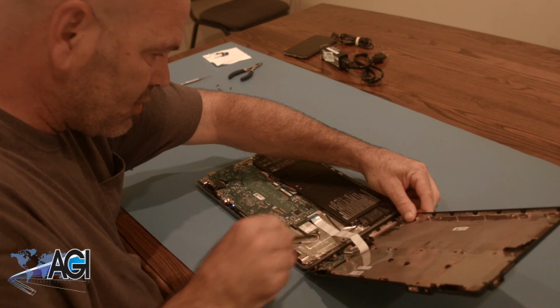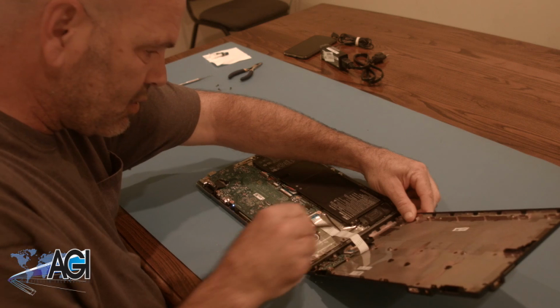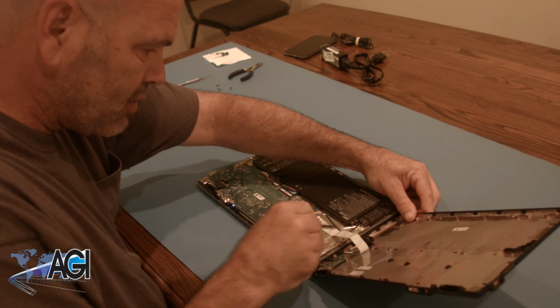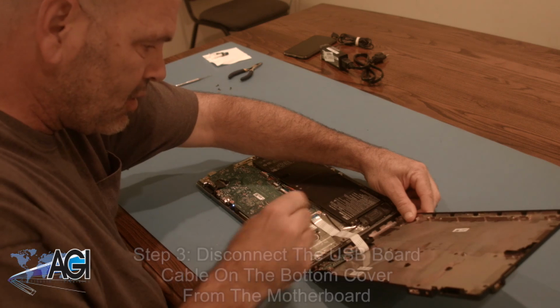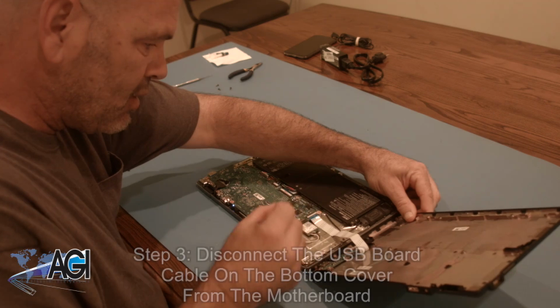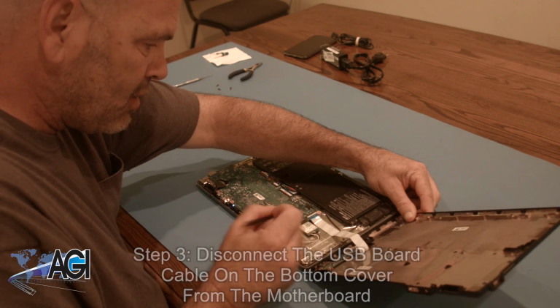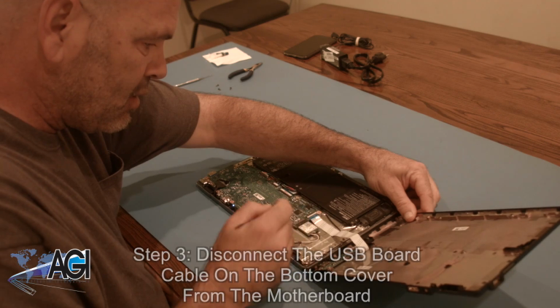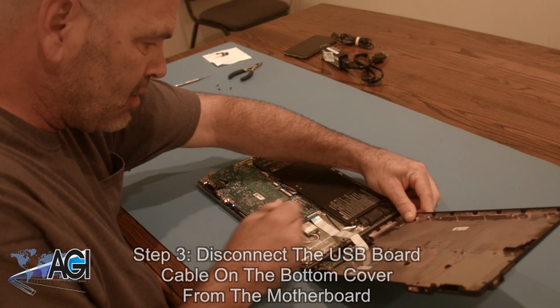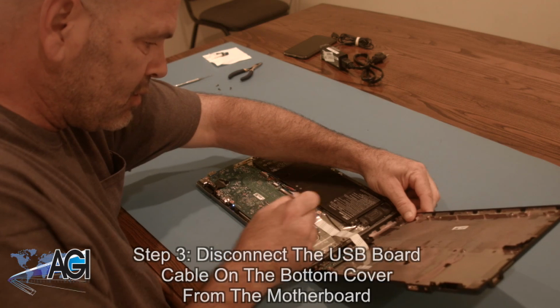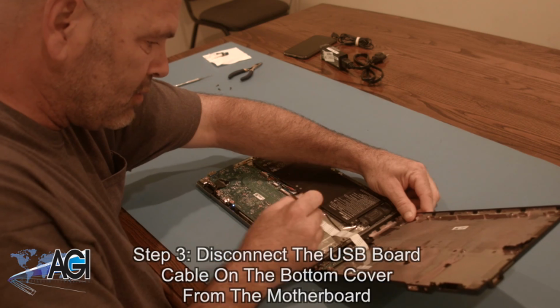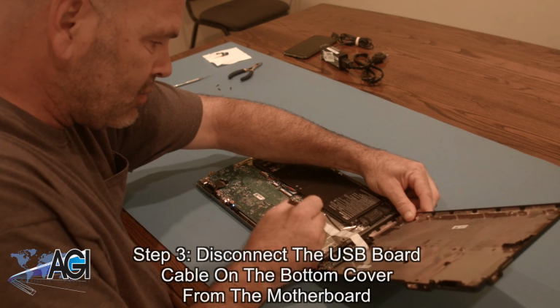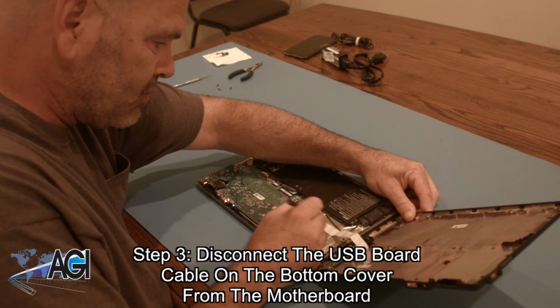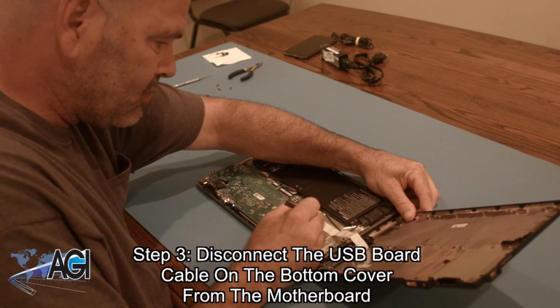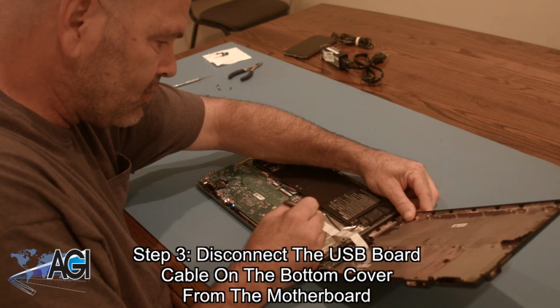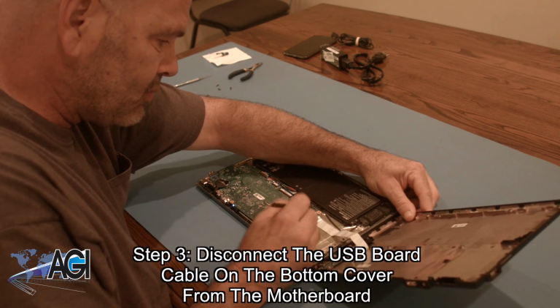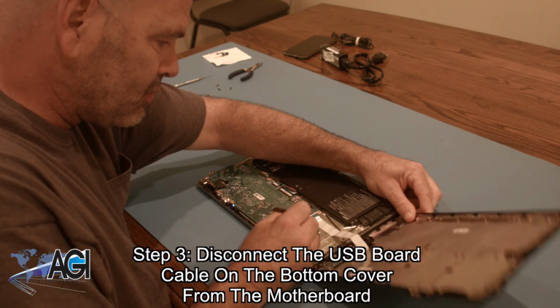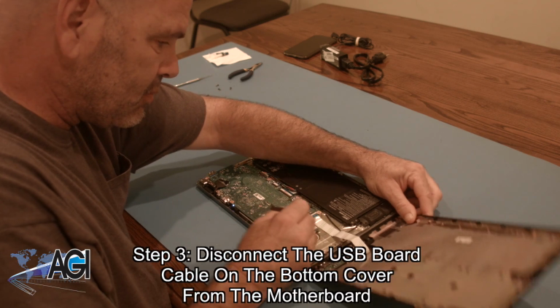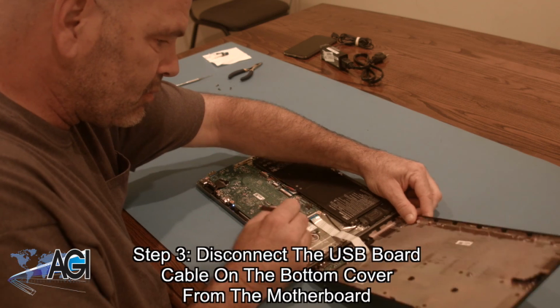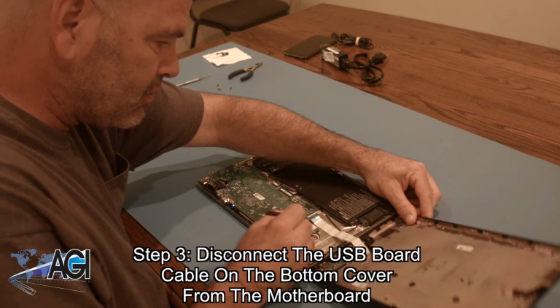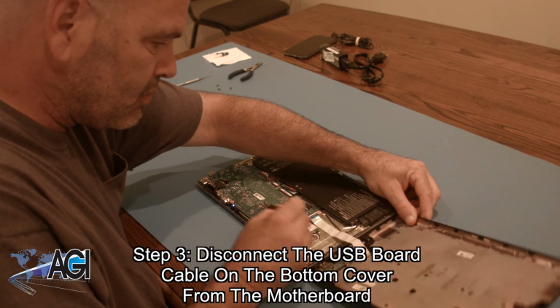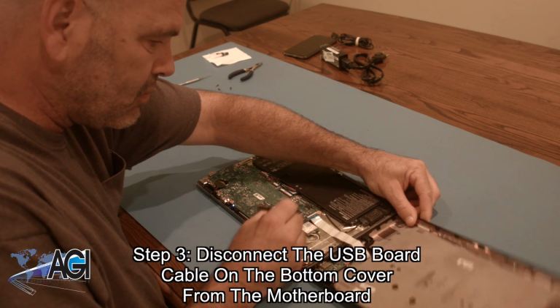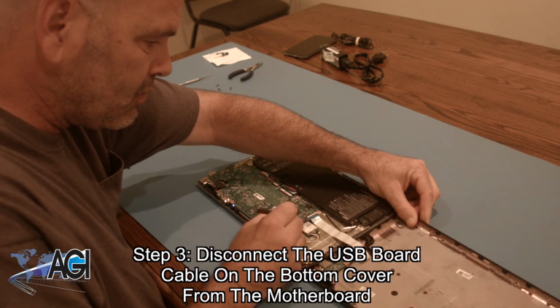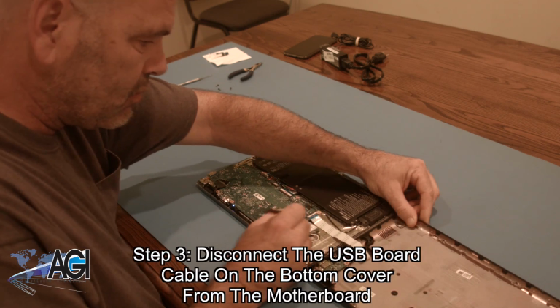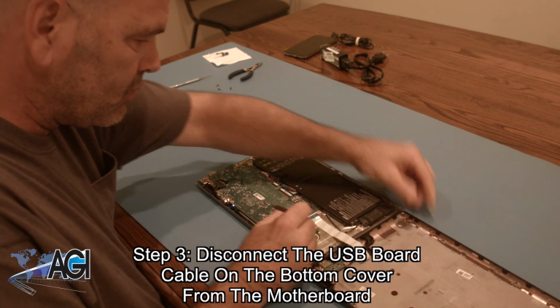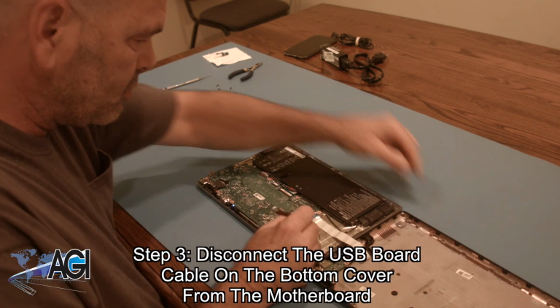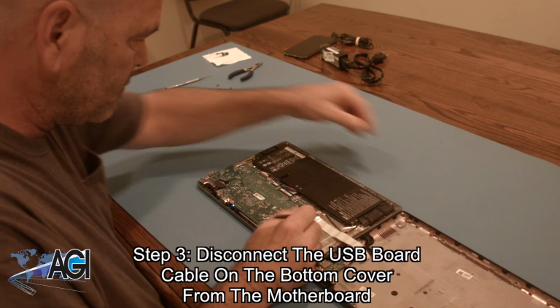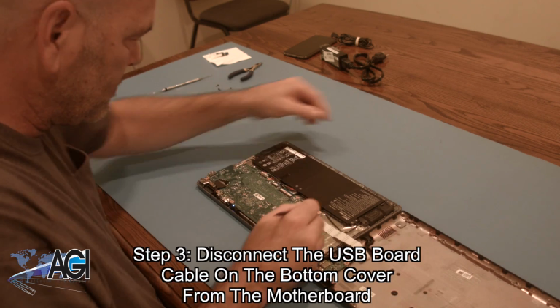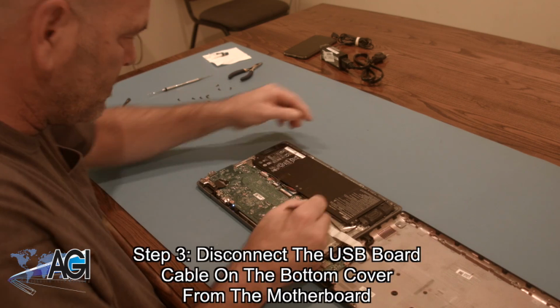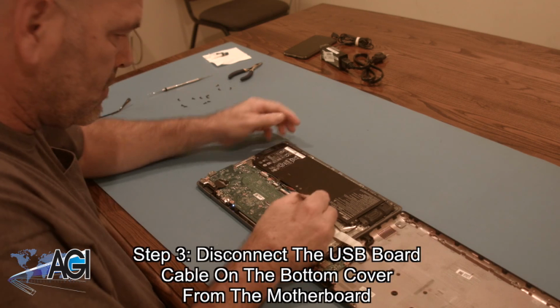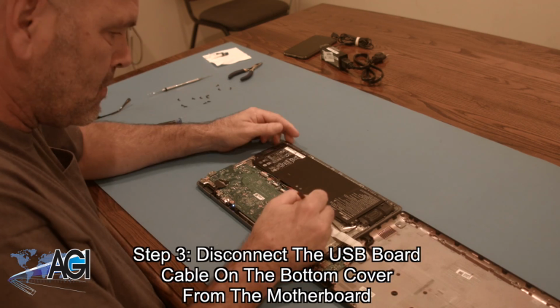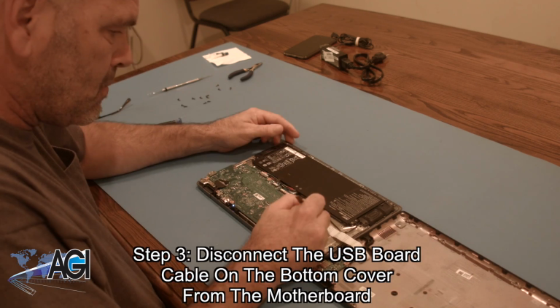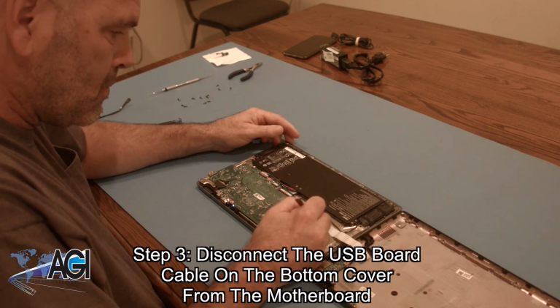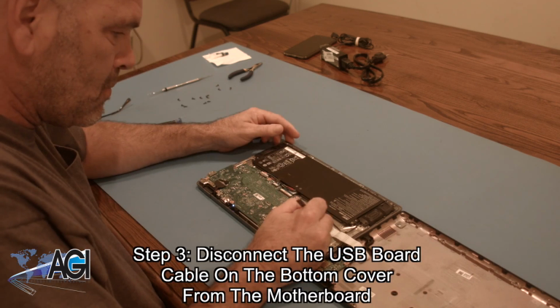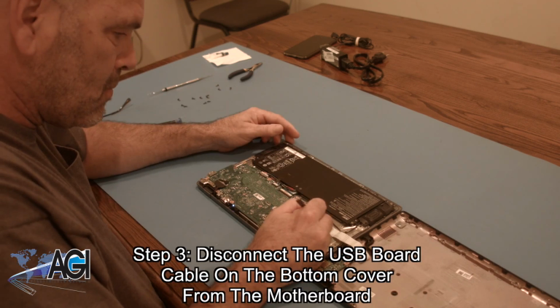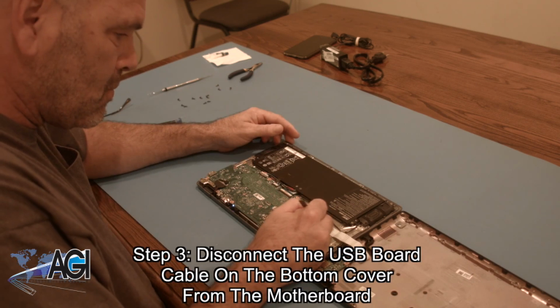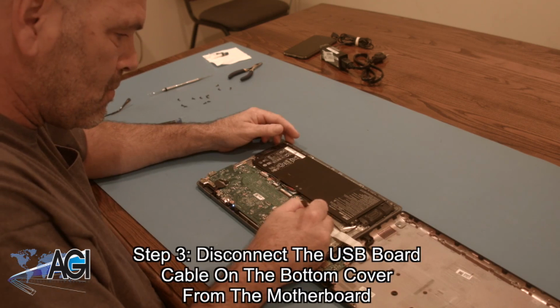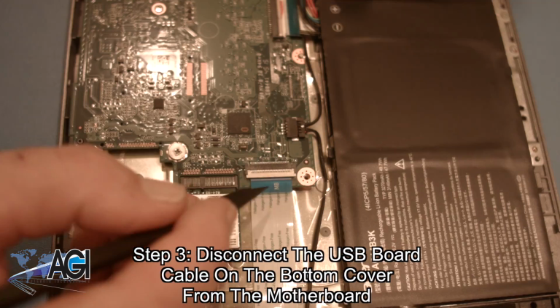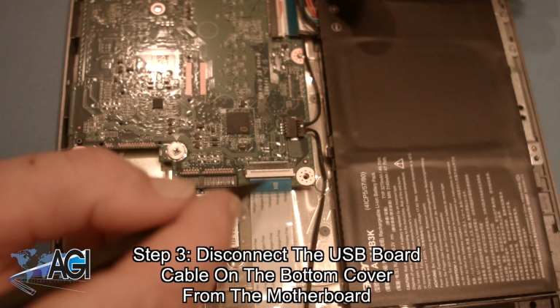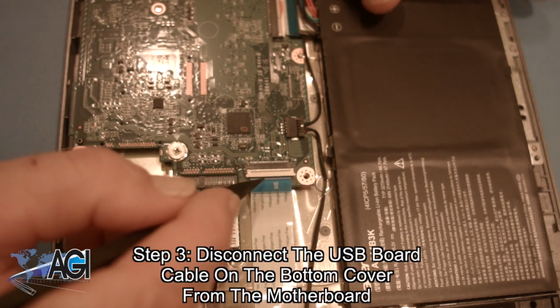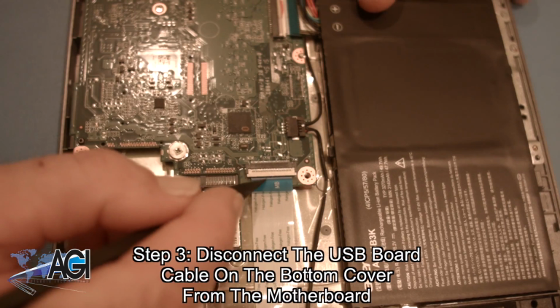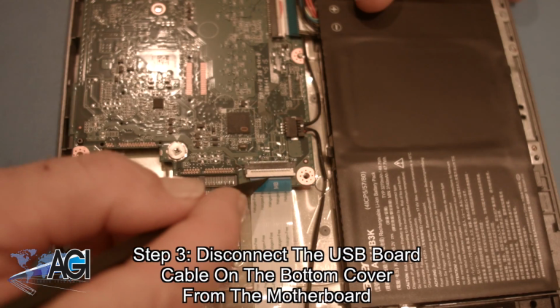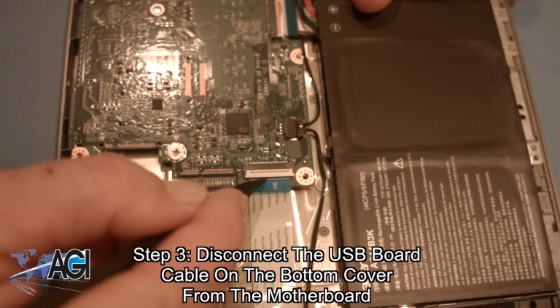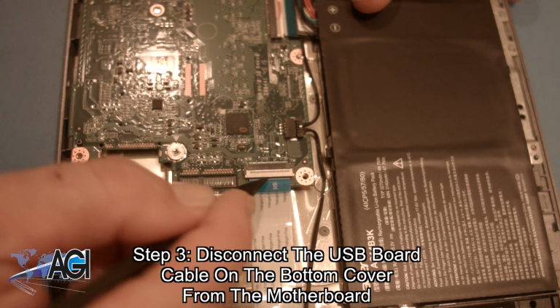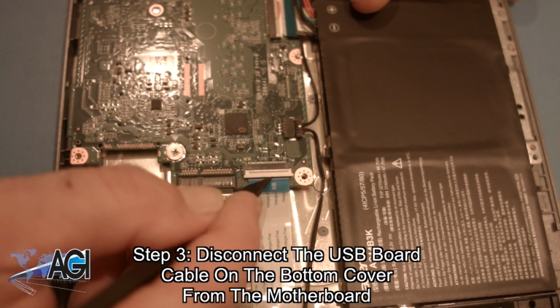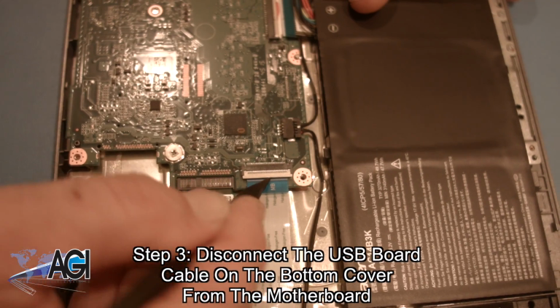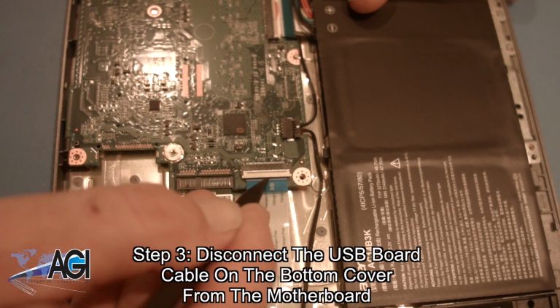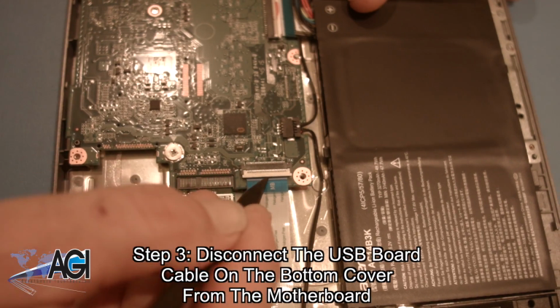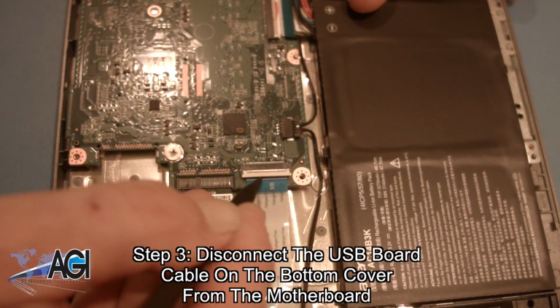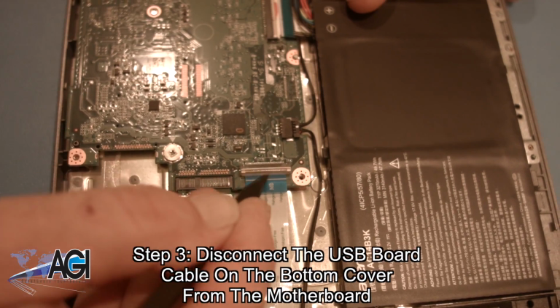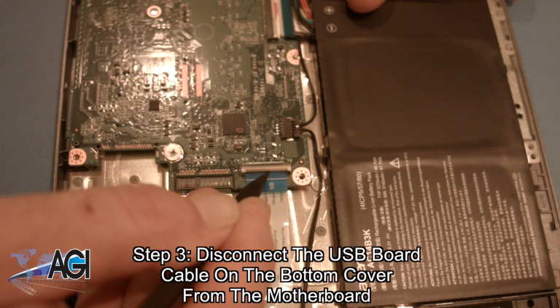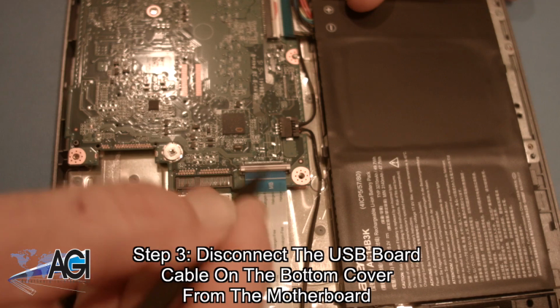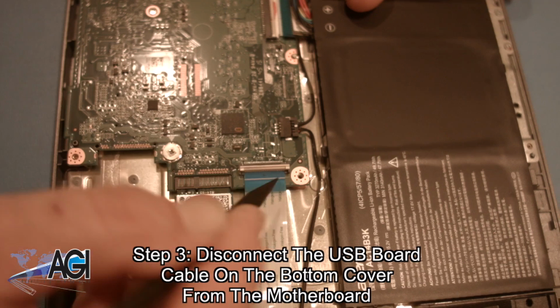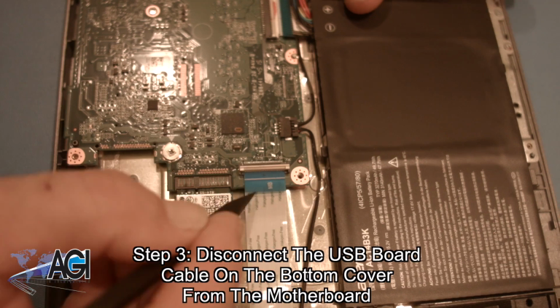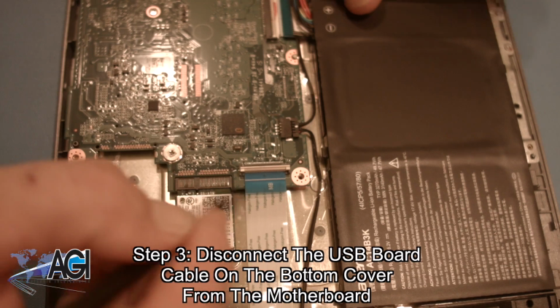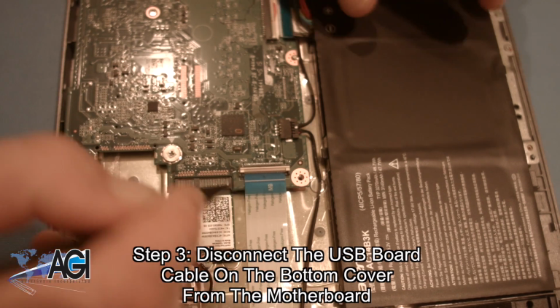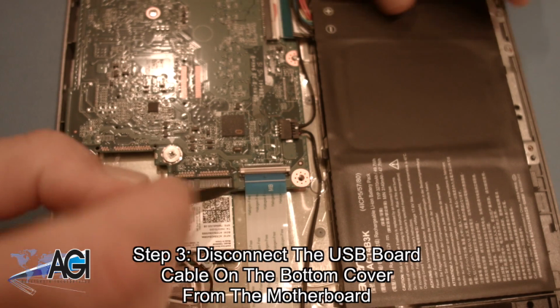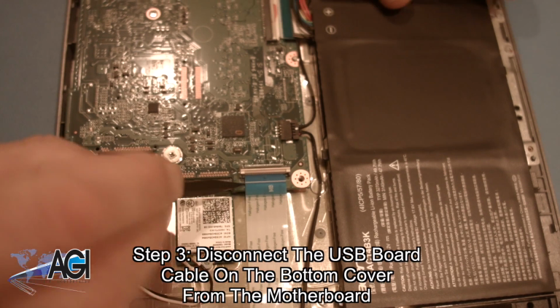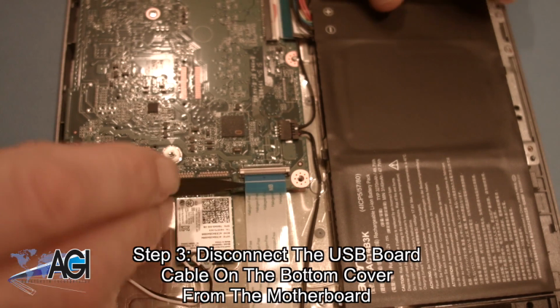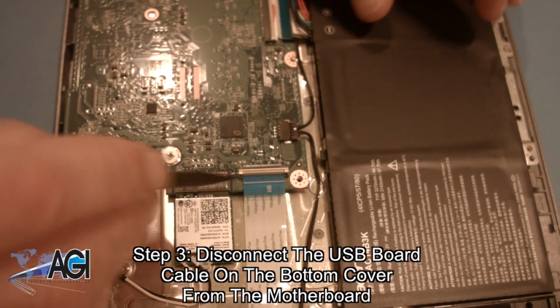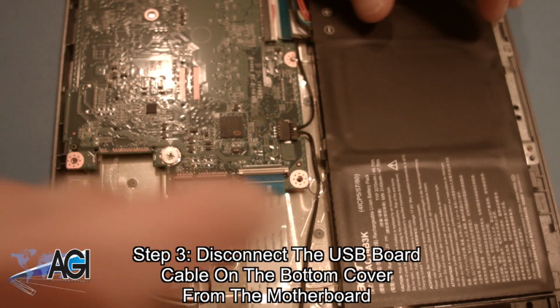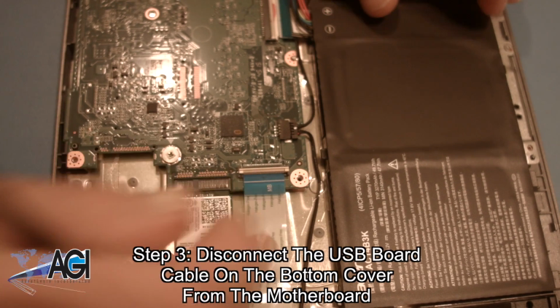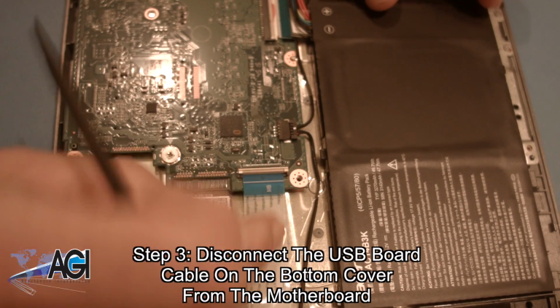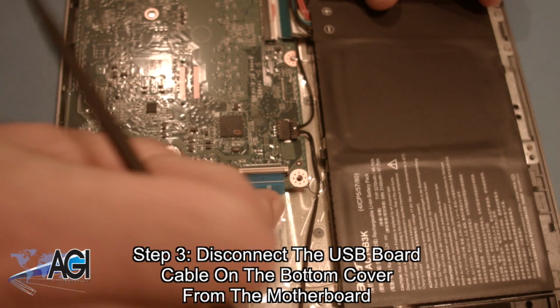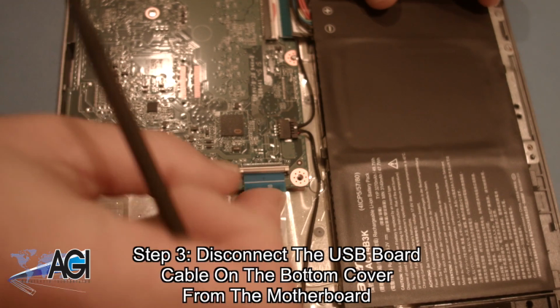Now, you will completely remove the bottom cover by disconnecting the USB board cable on the bottom cover from the motherboard.